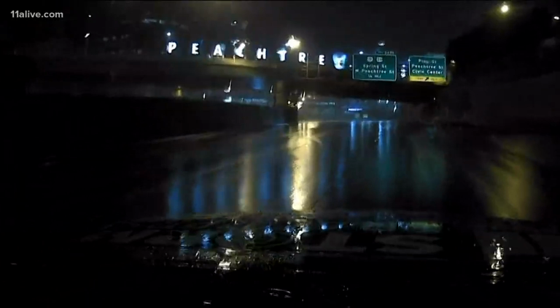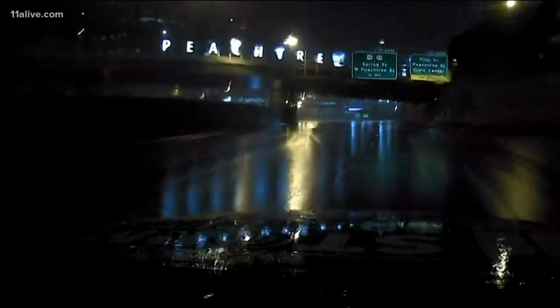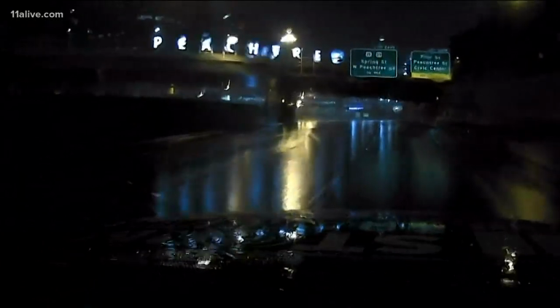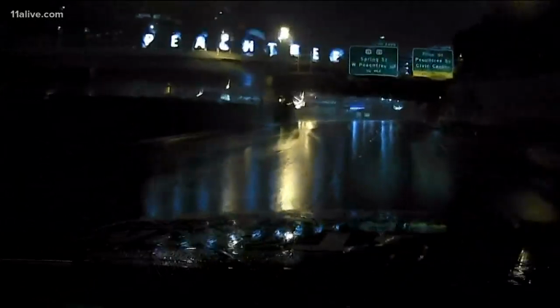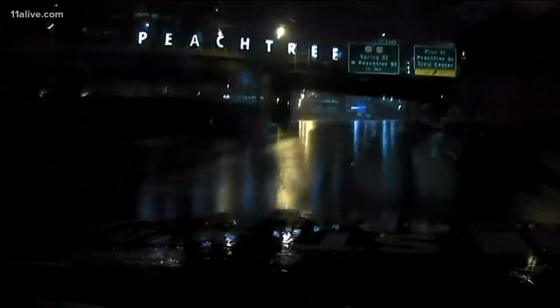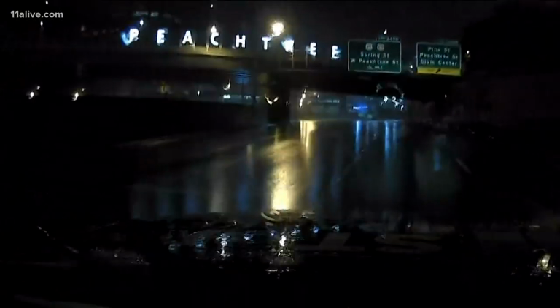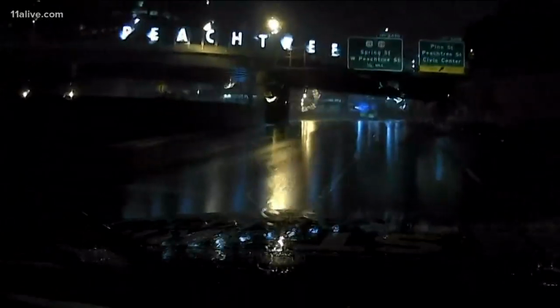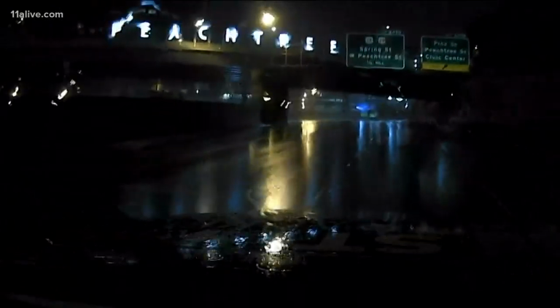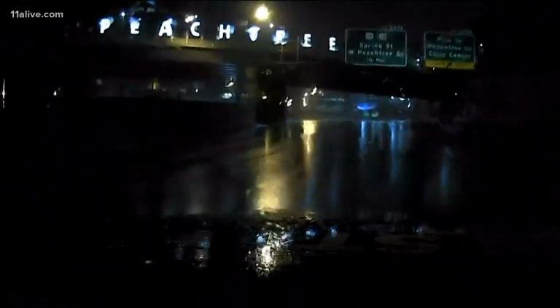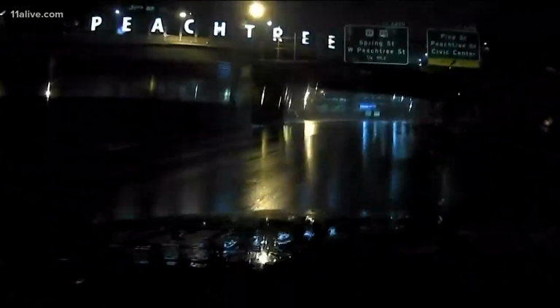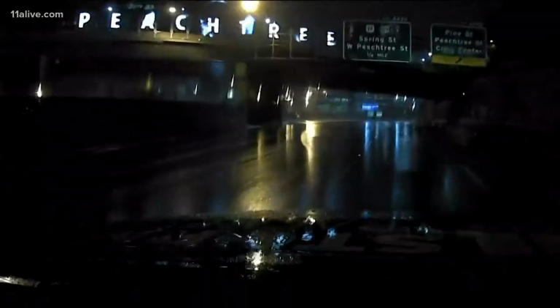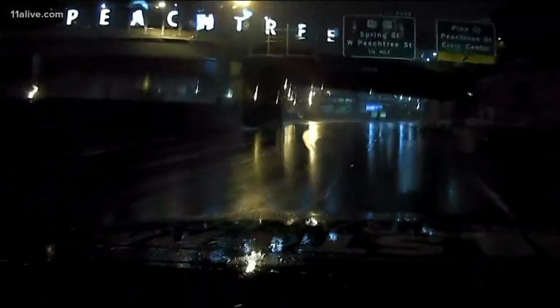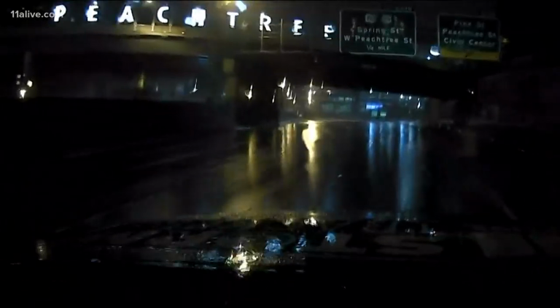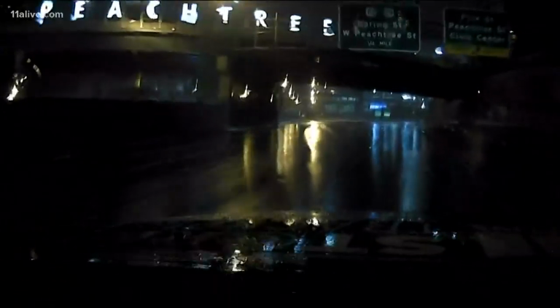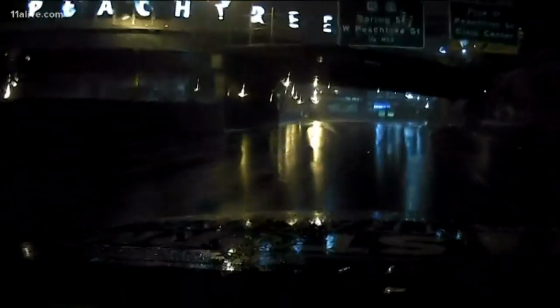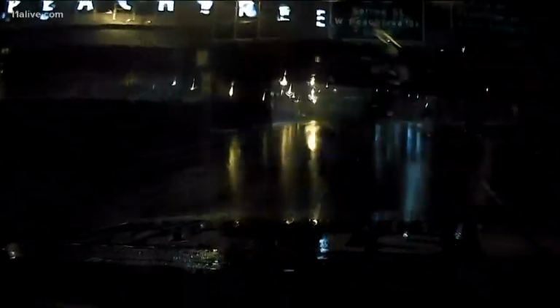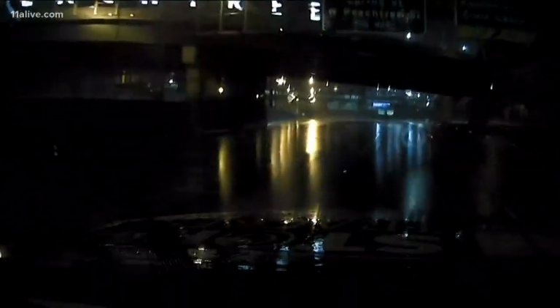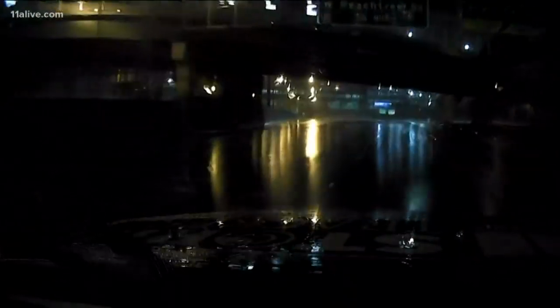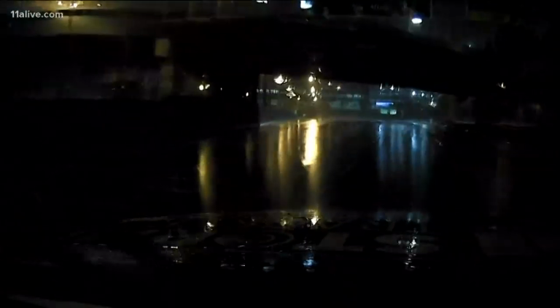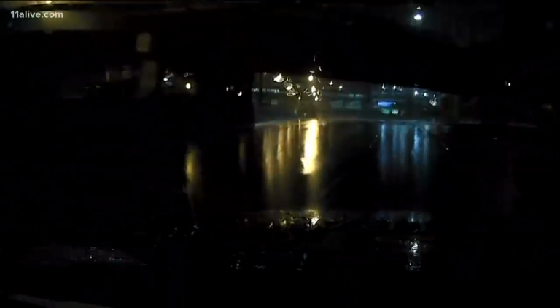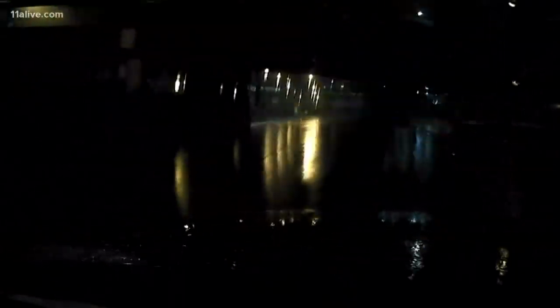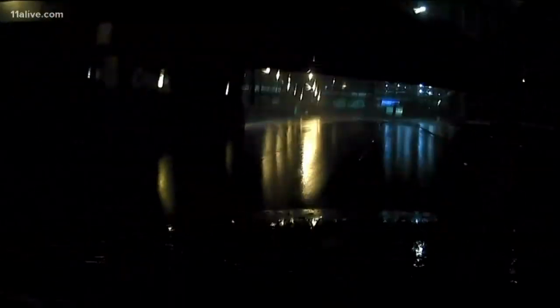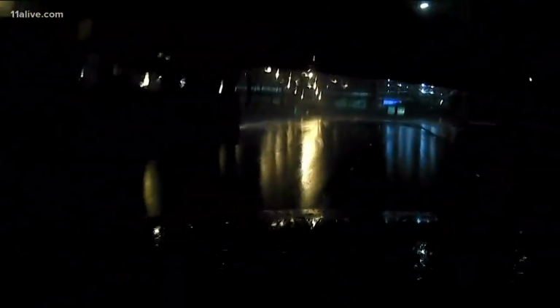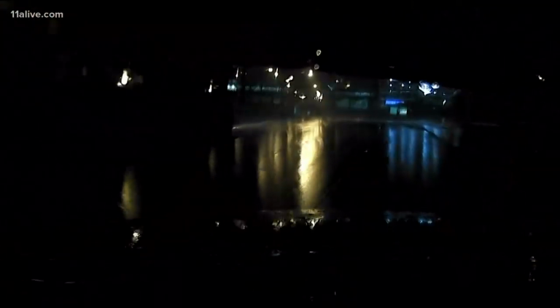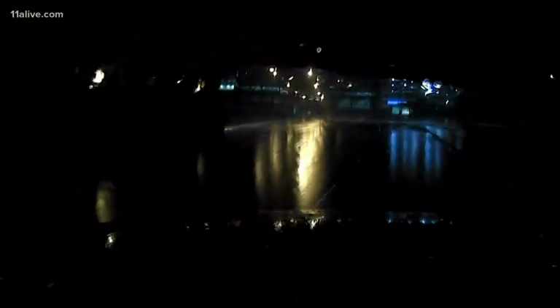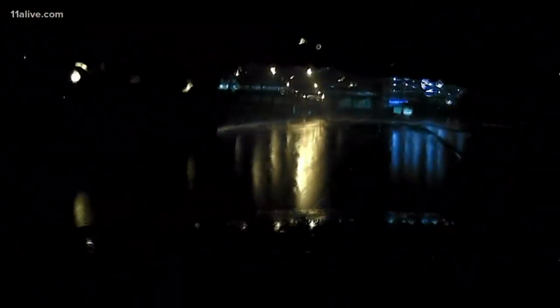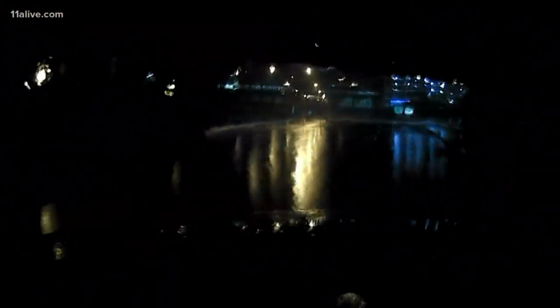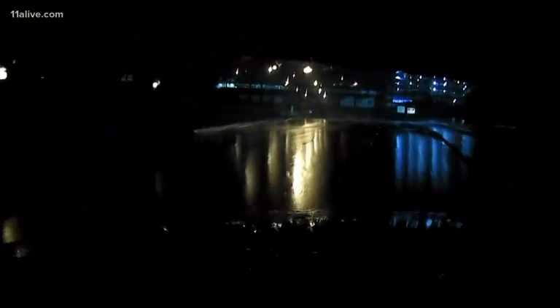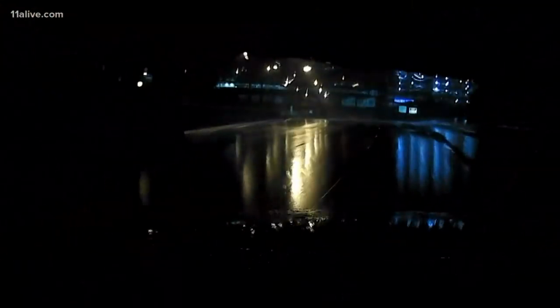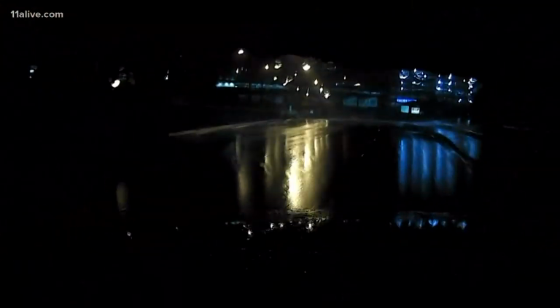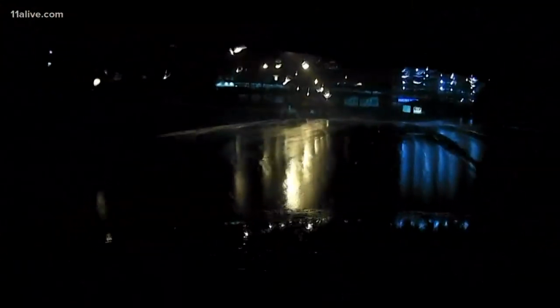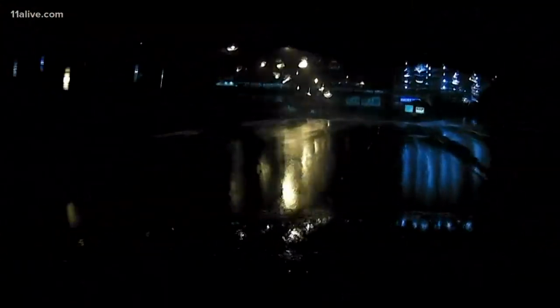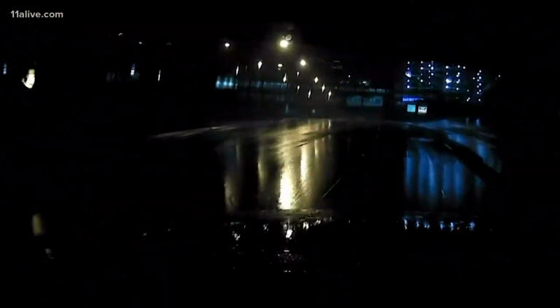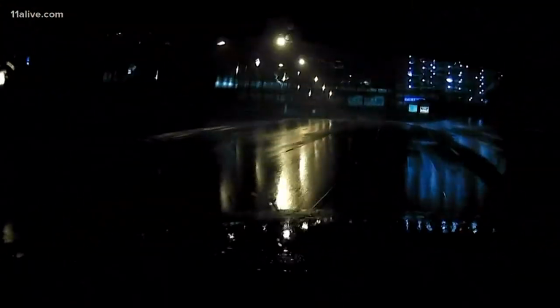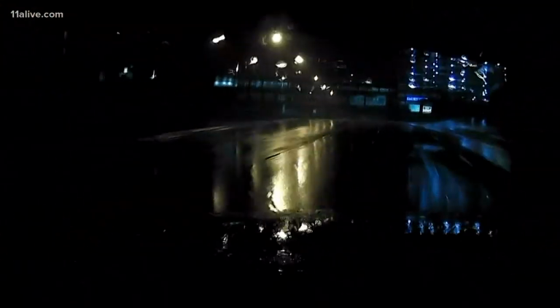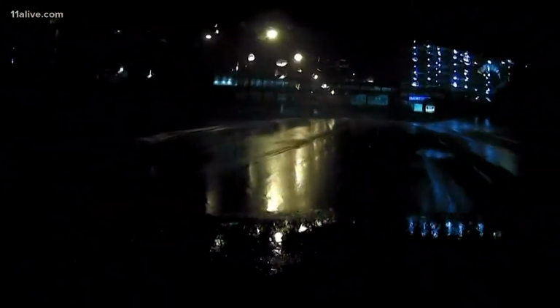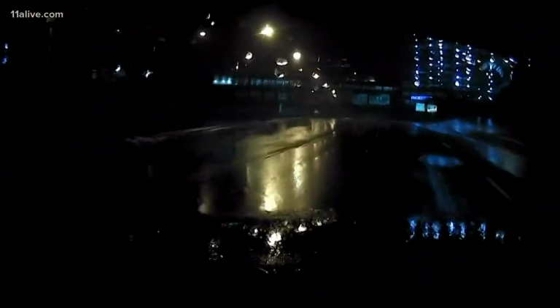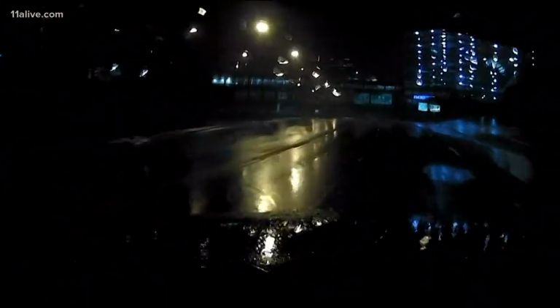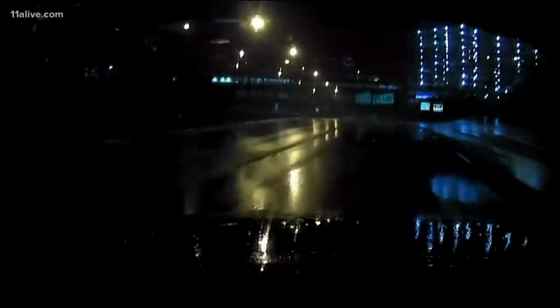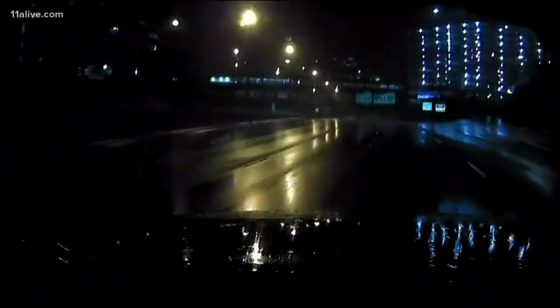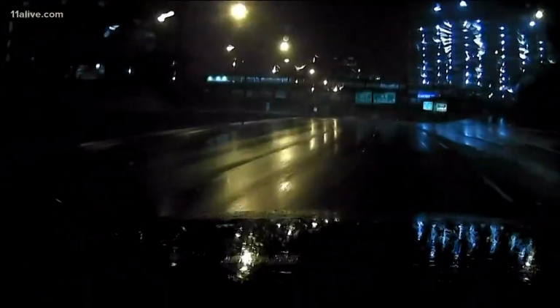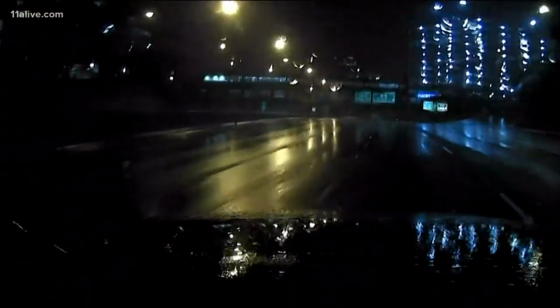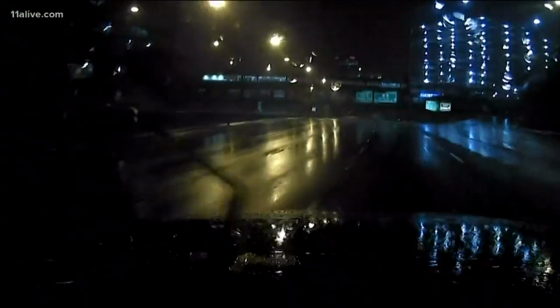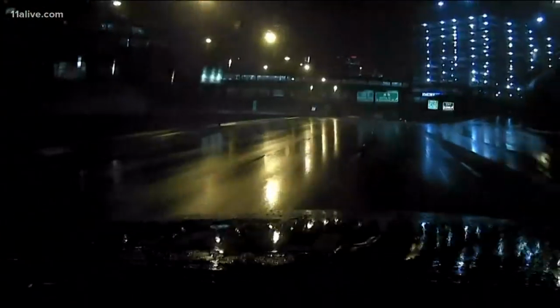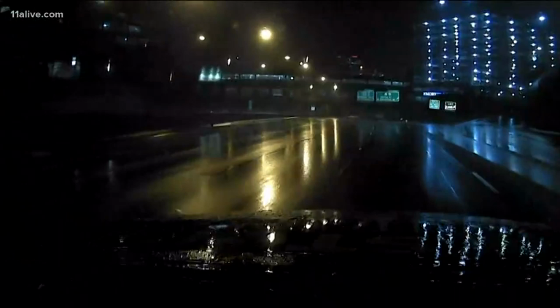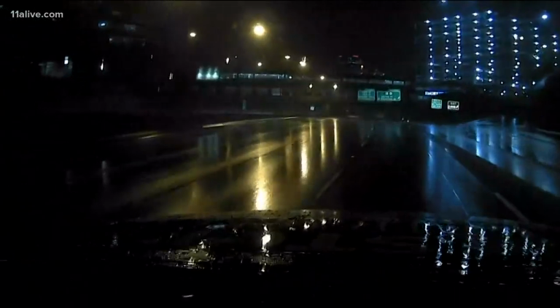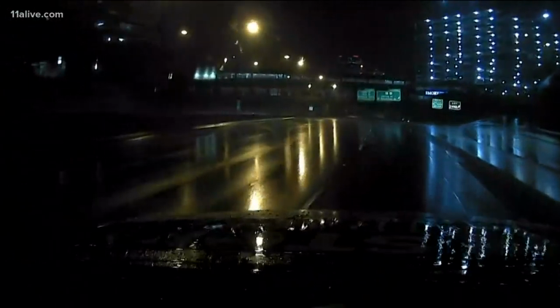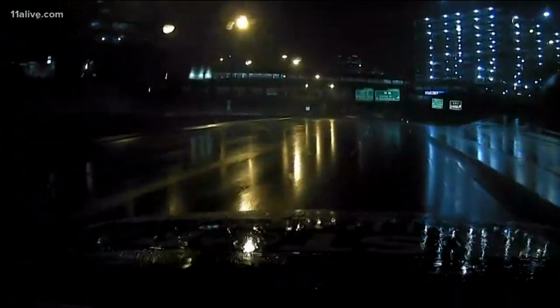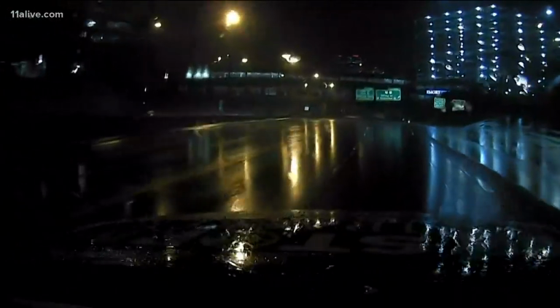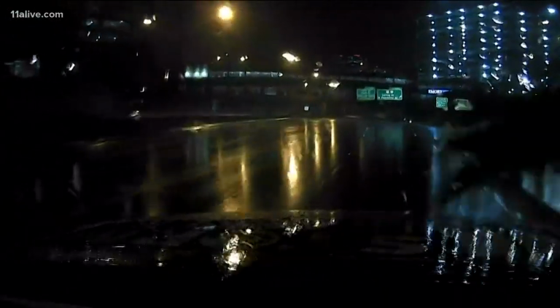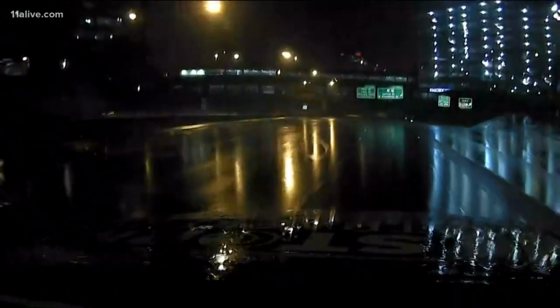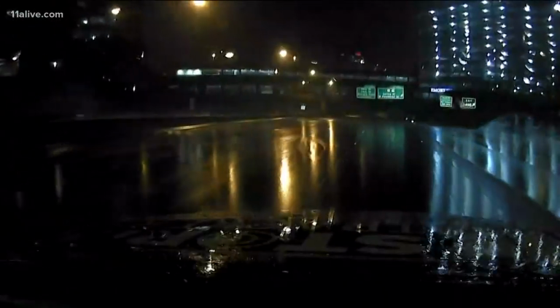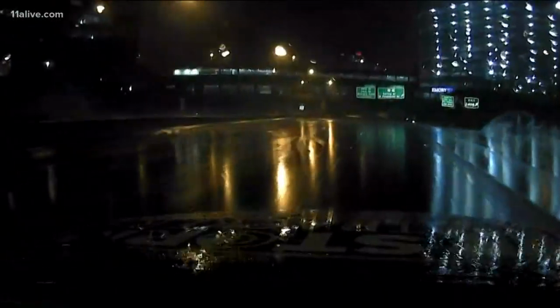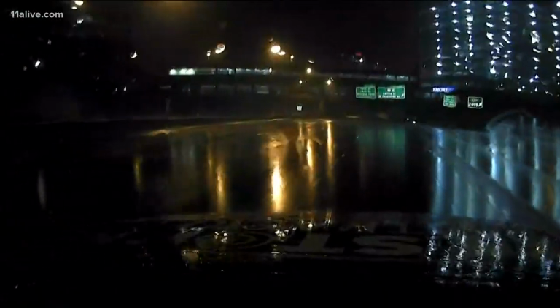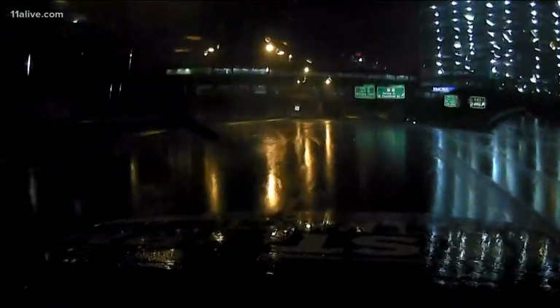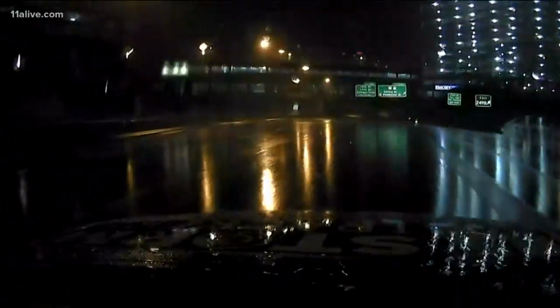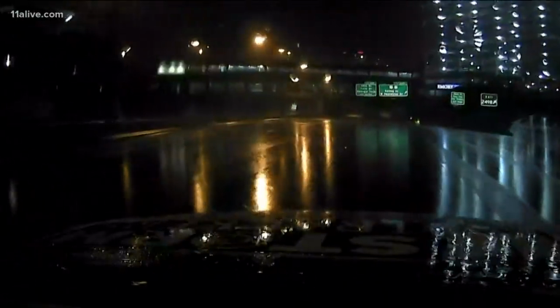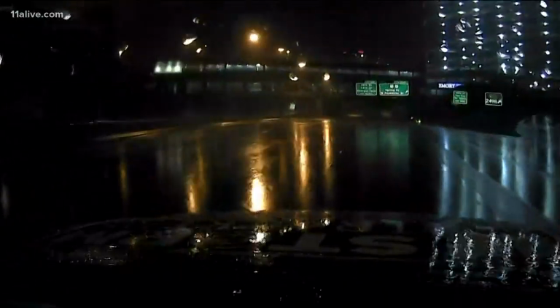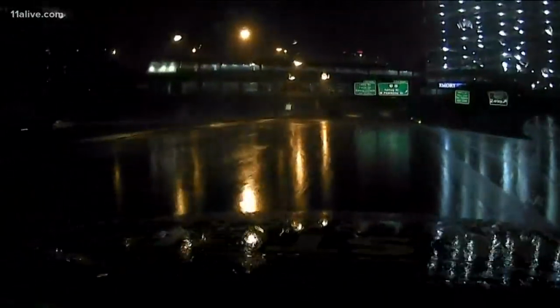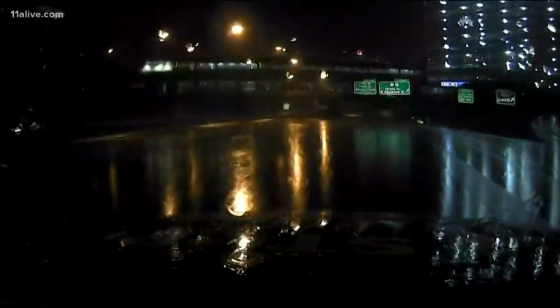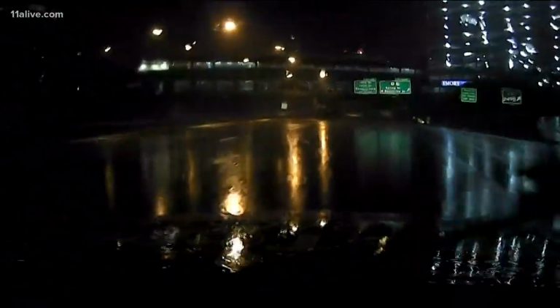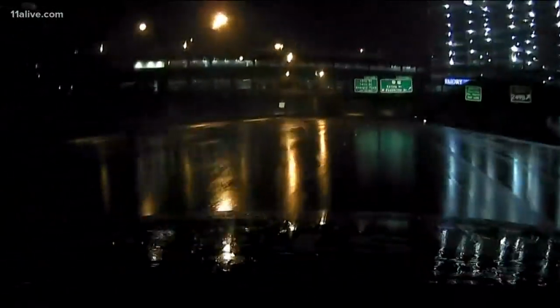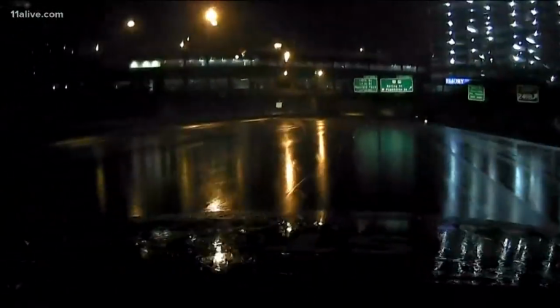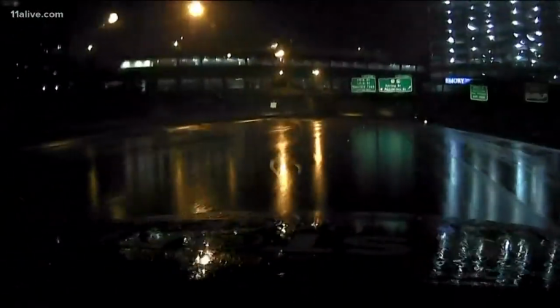The roads are essentially a skating rink of liquid. Everywhere is just one big puddle of rainfall.